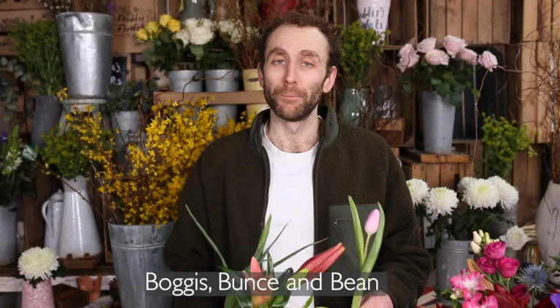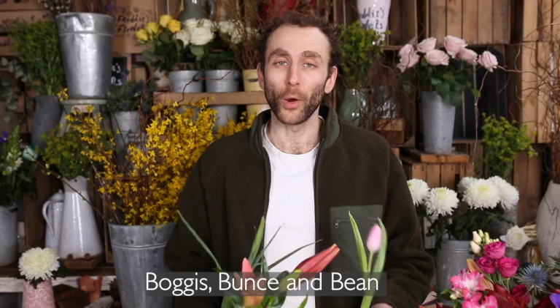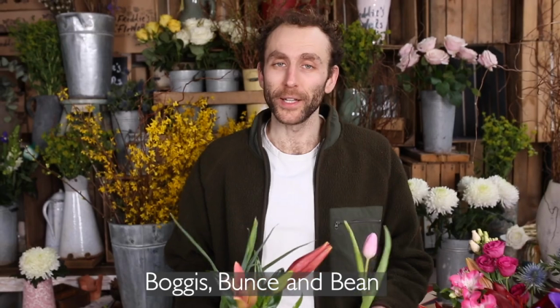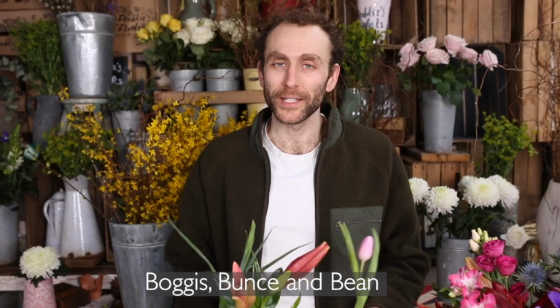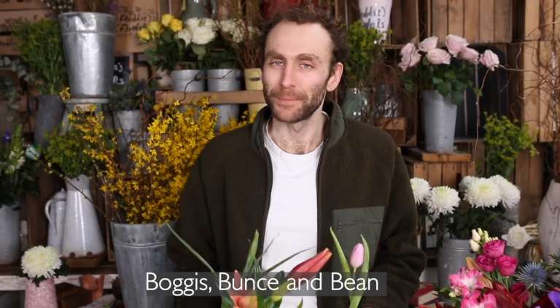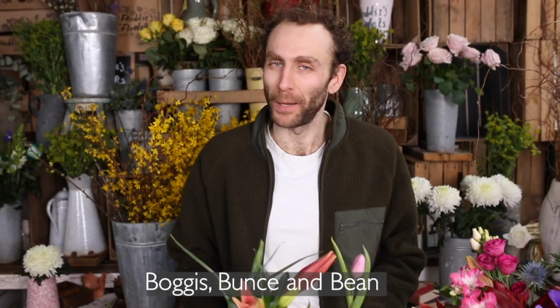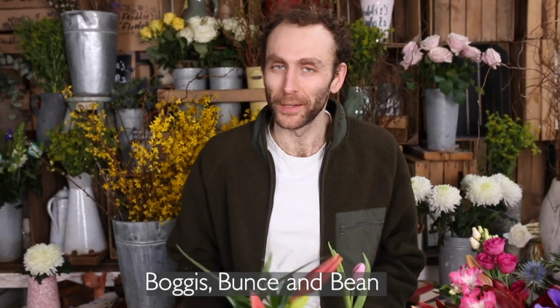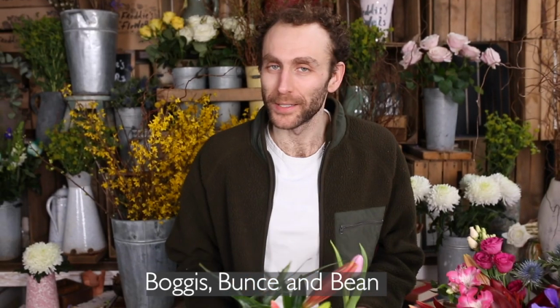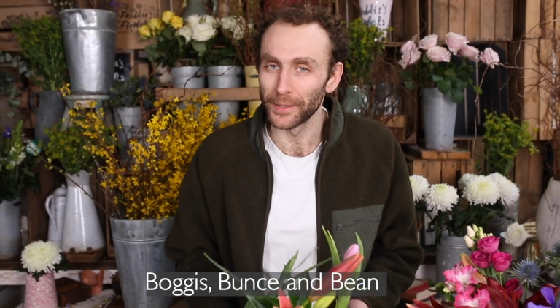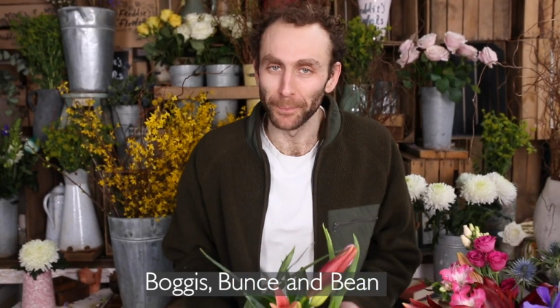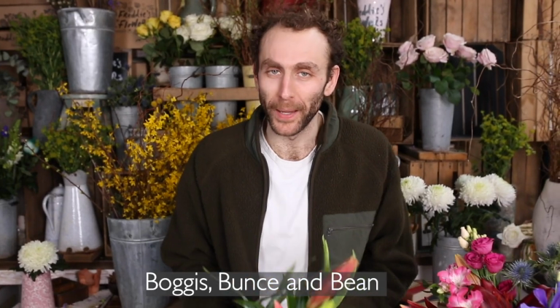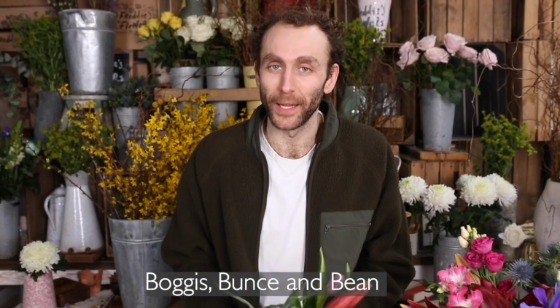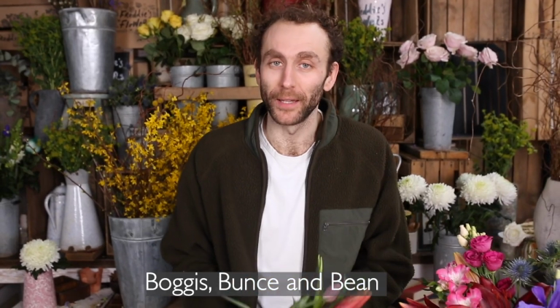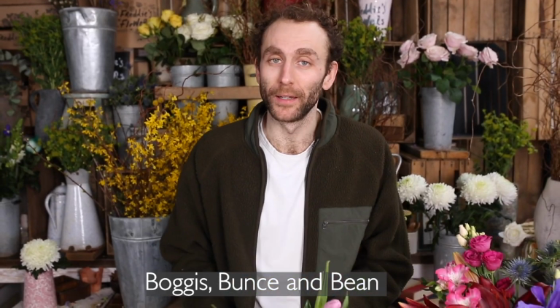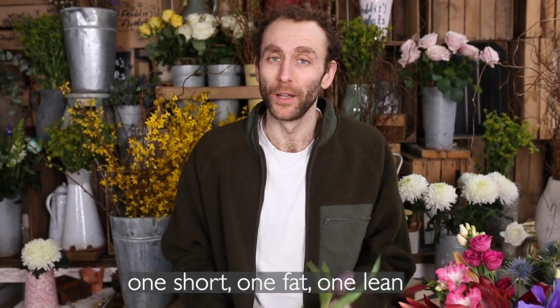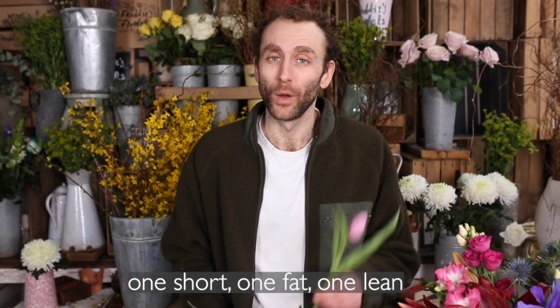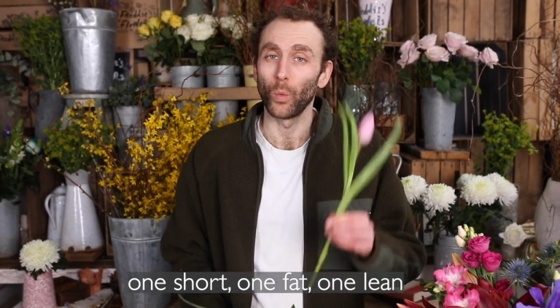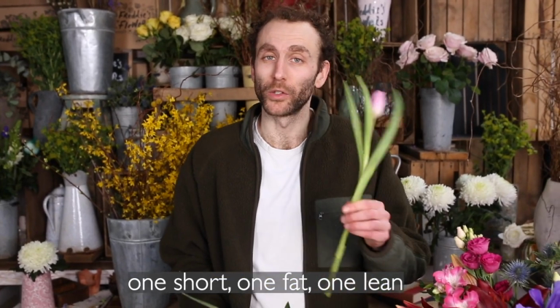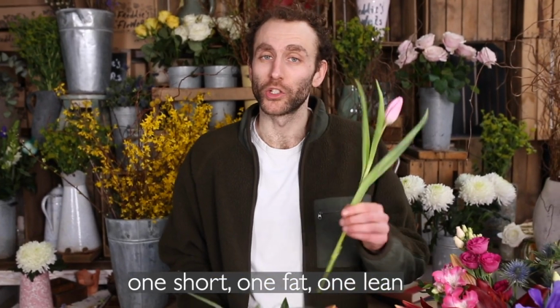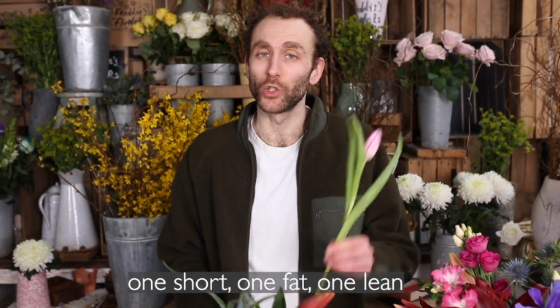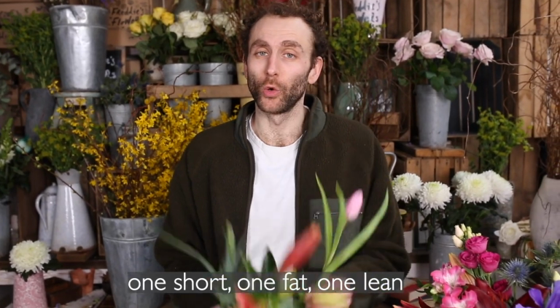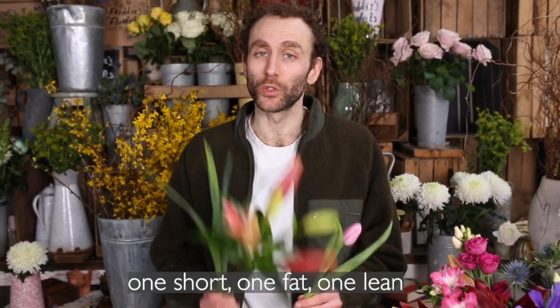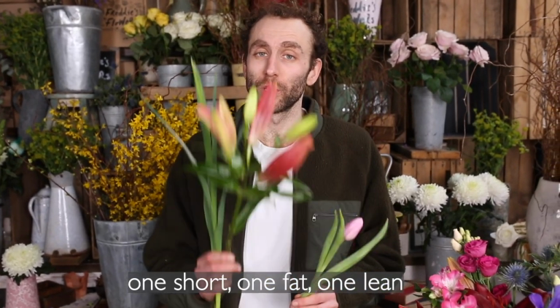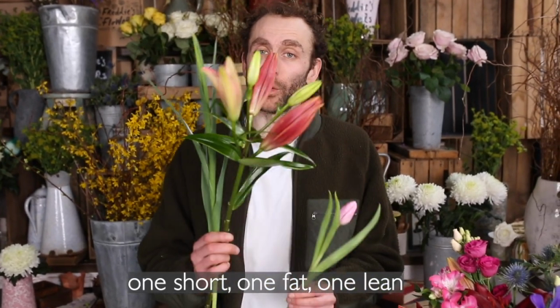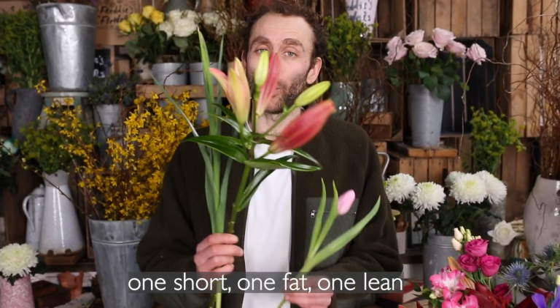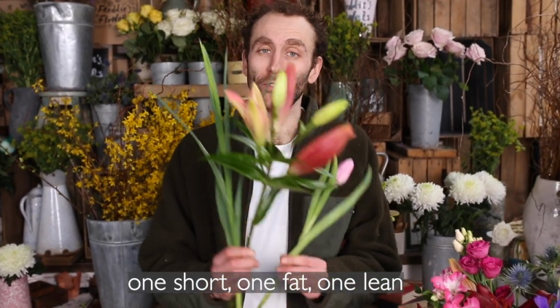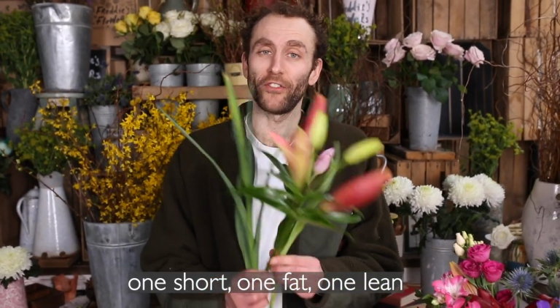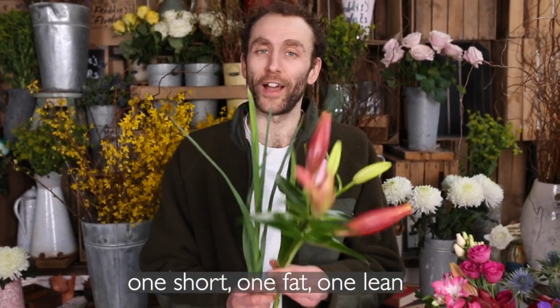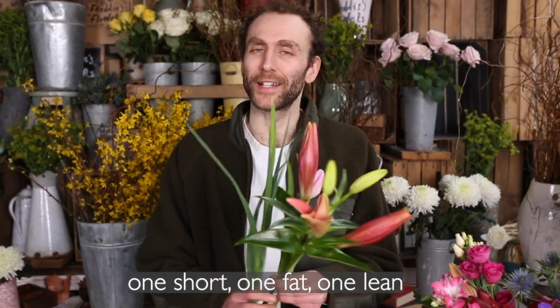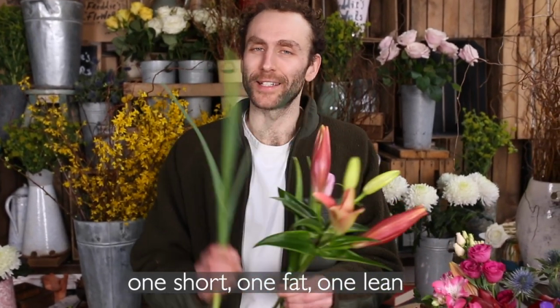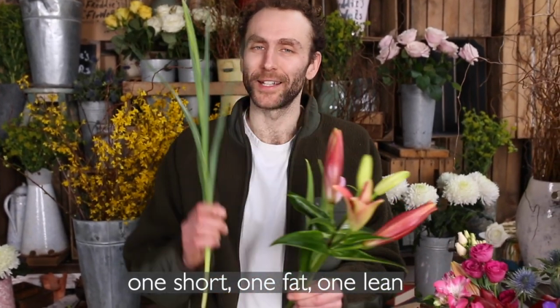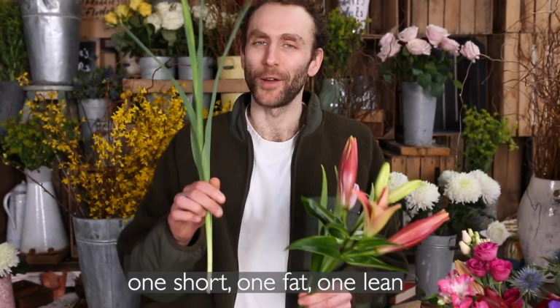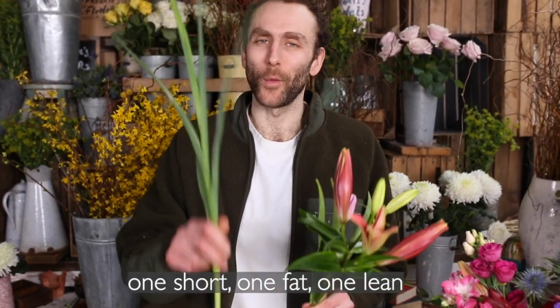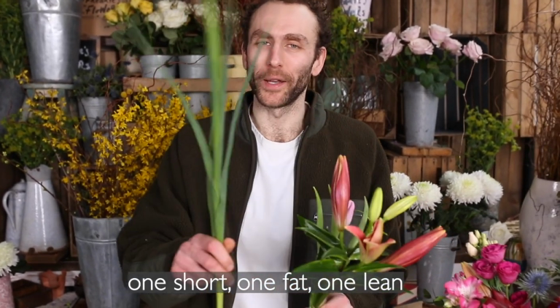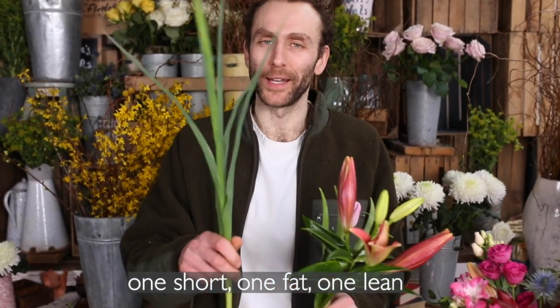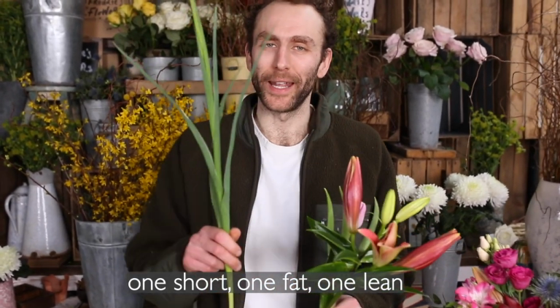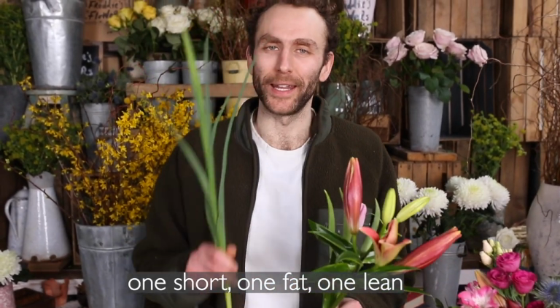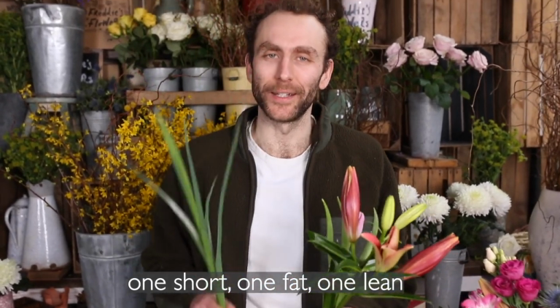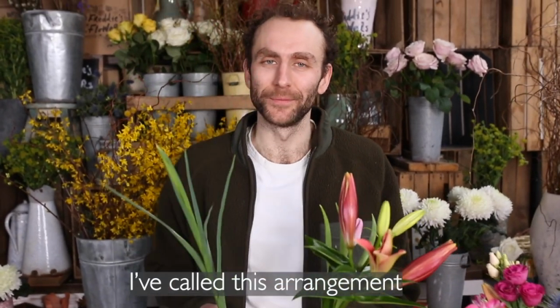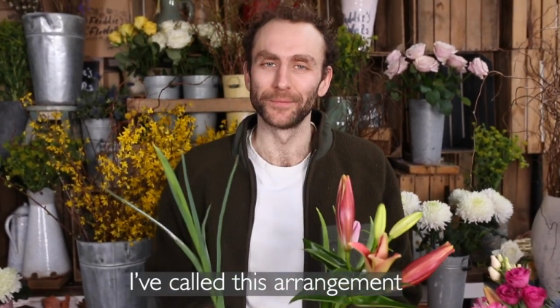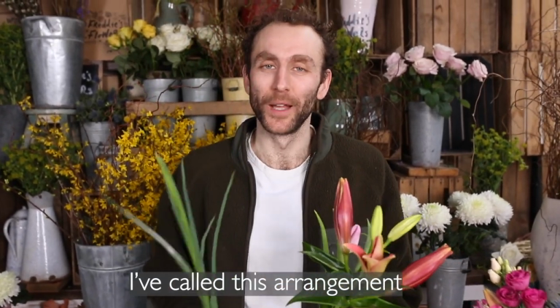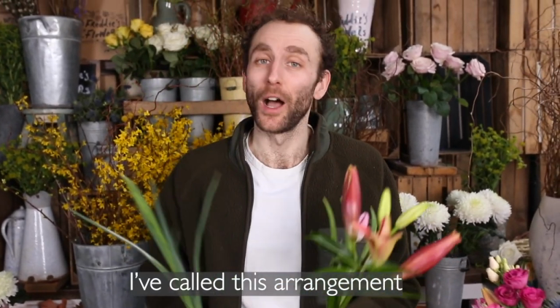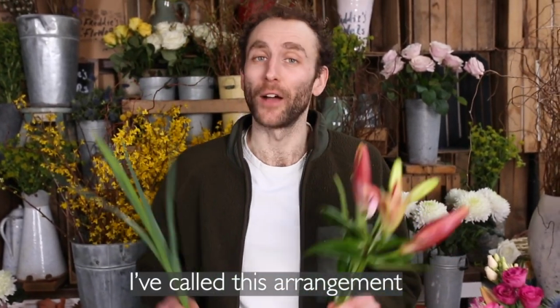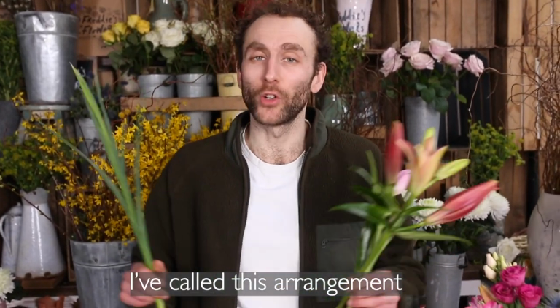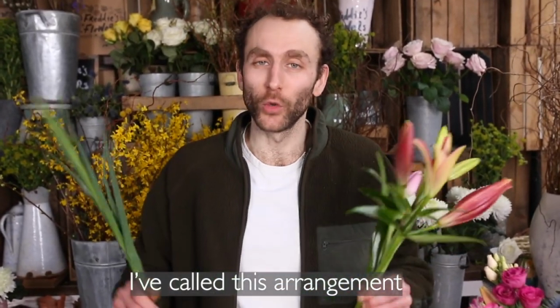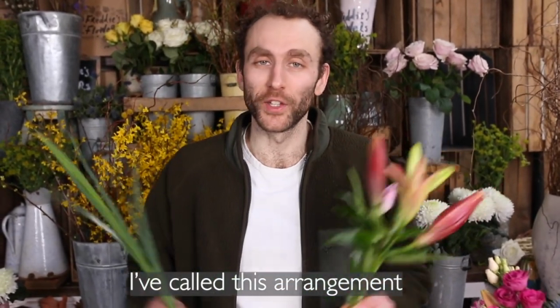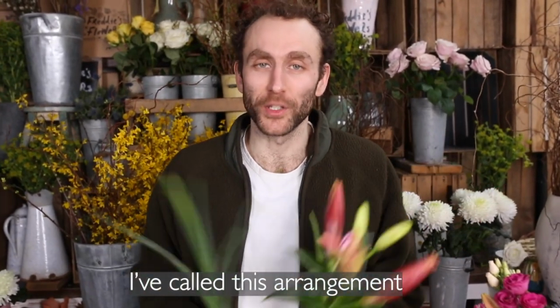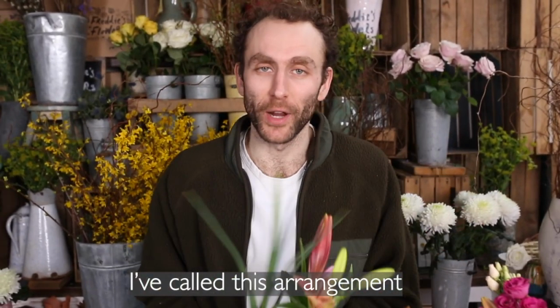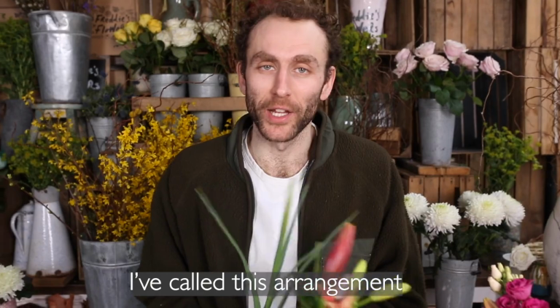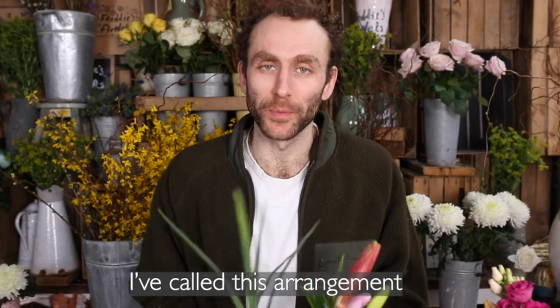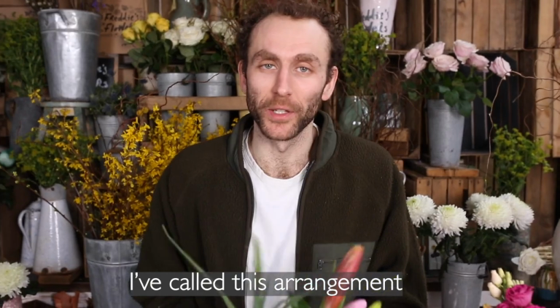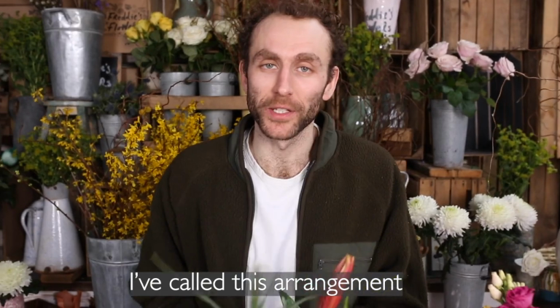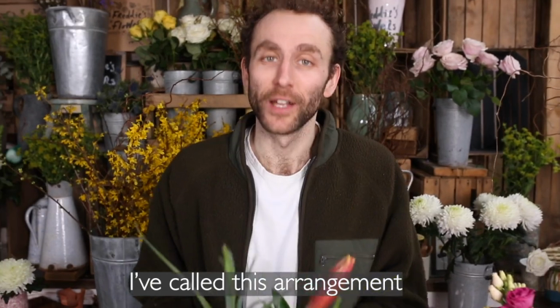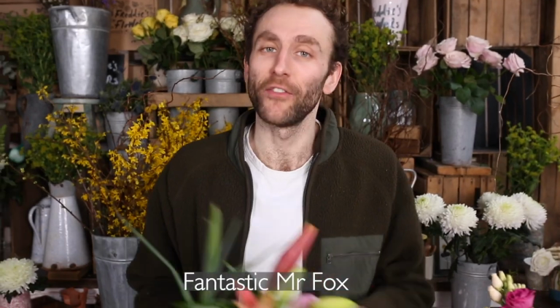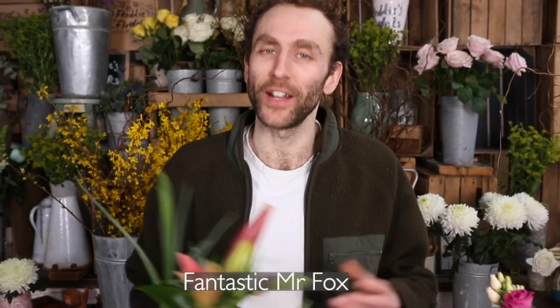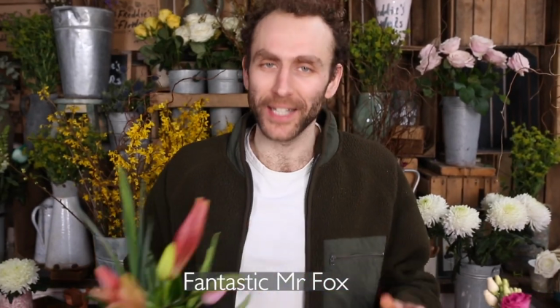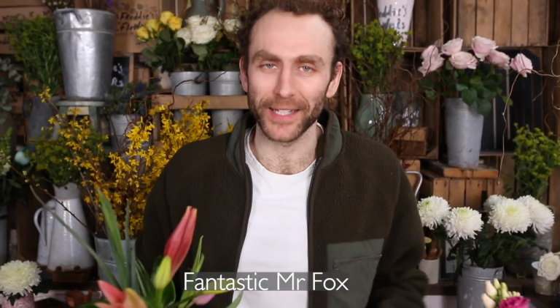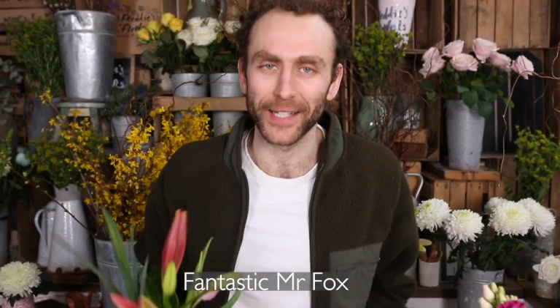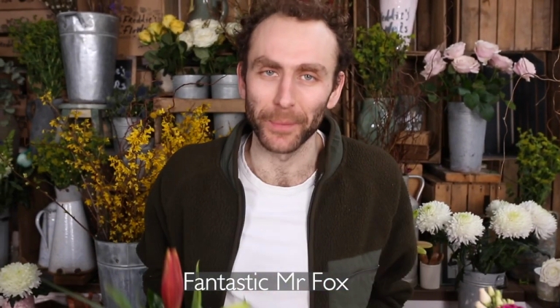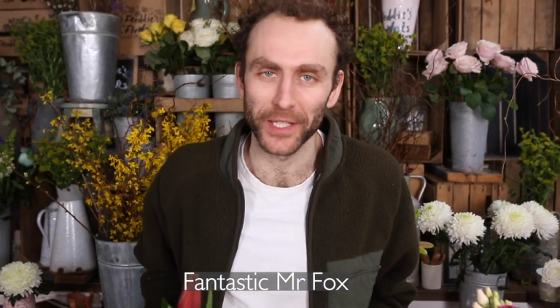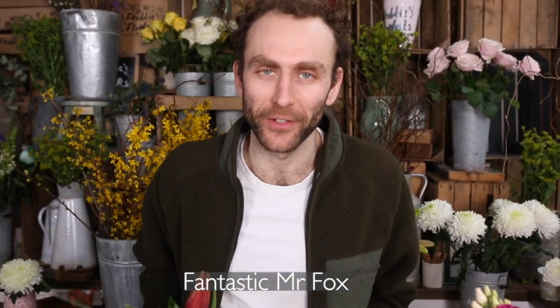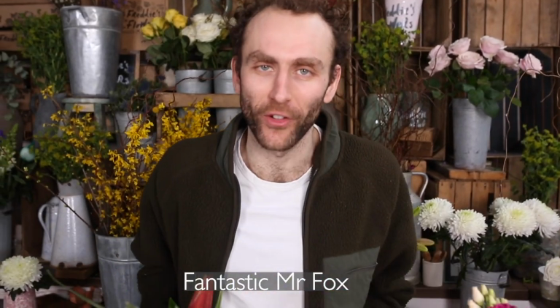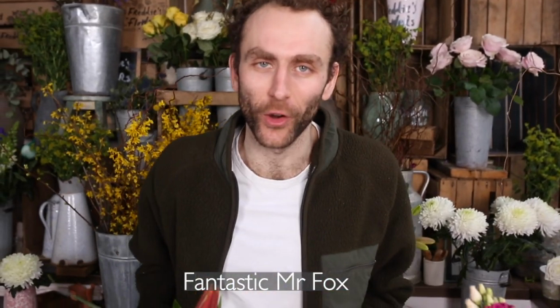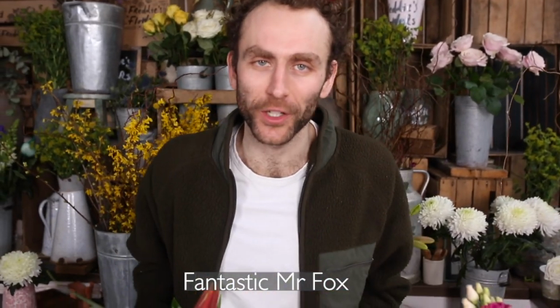Boggess Buns and Bean. One short, one fat, one lean. I've called this arrangement Fantastic Mr. Fox.